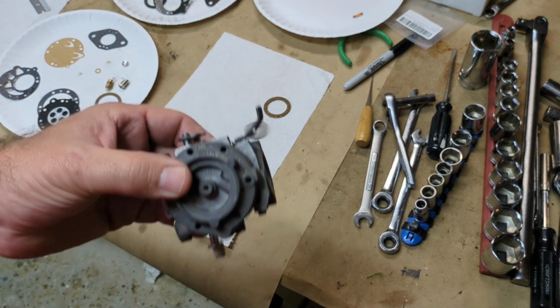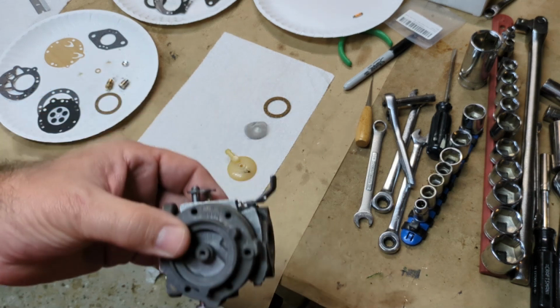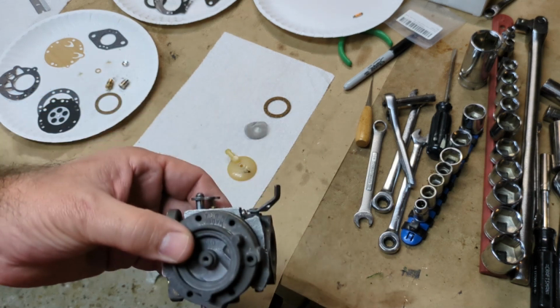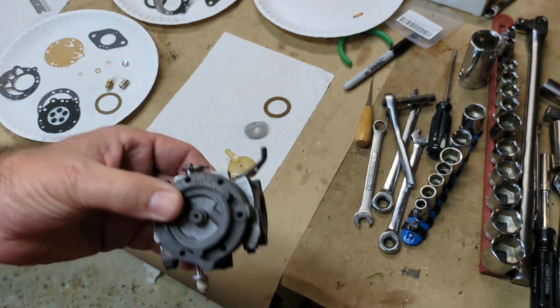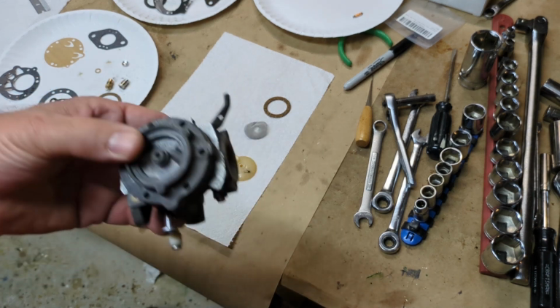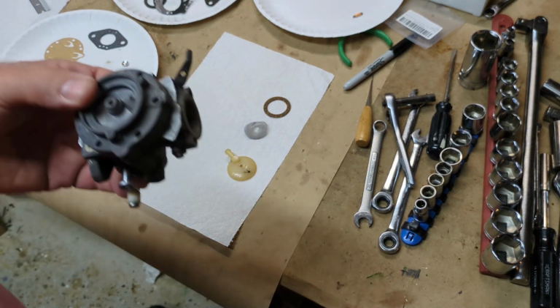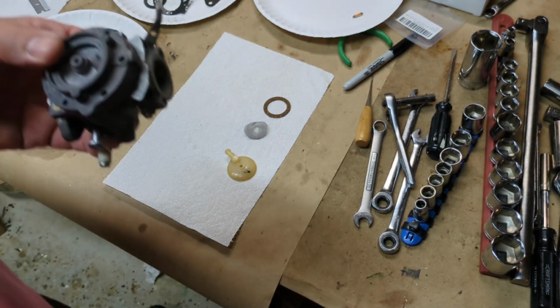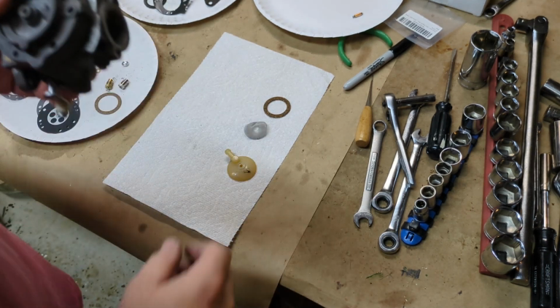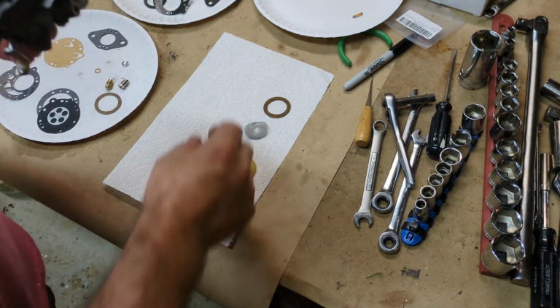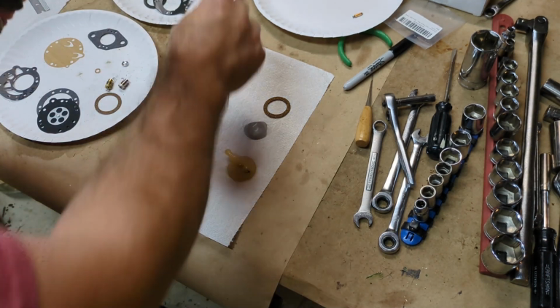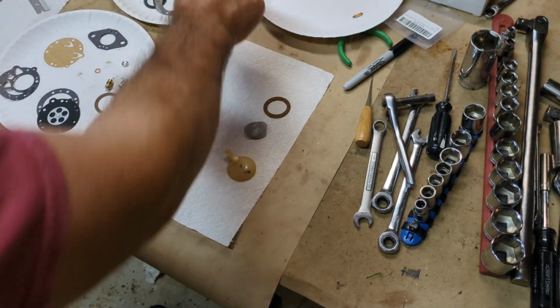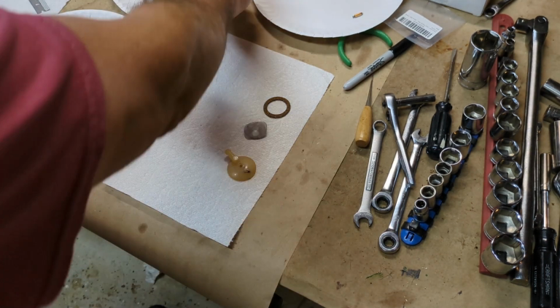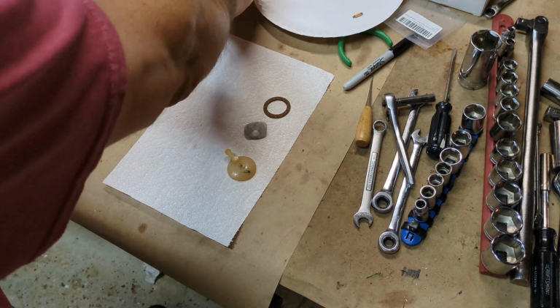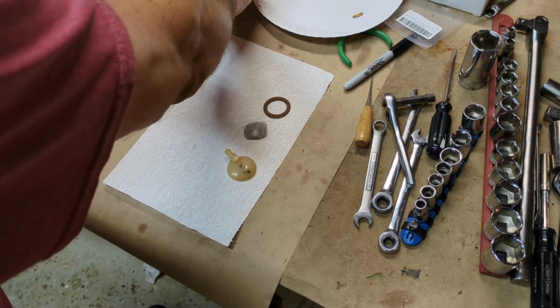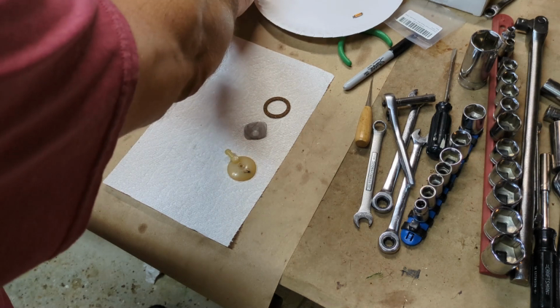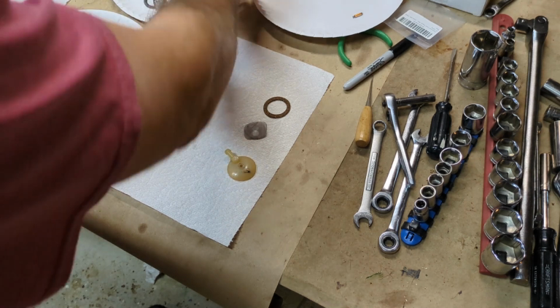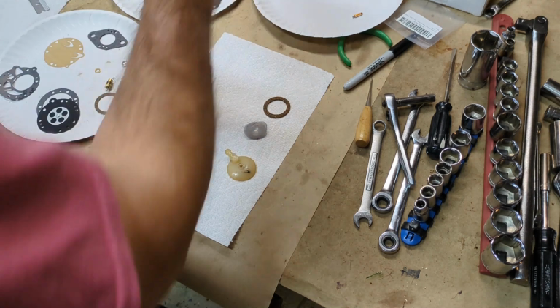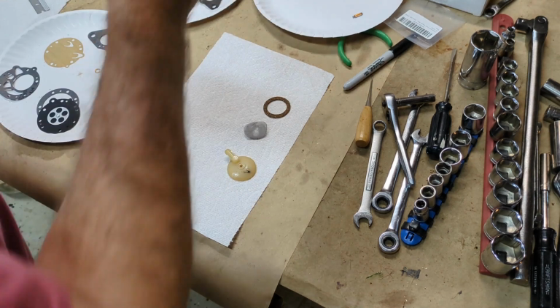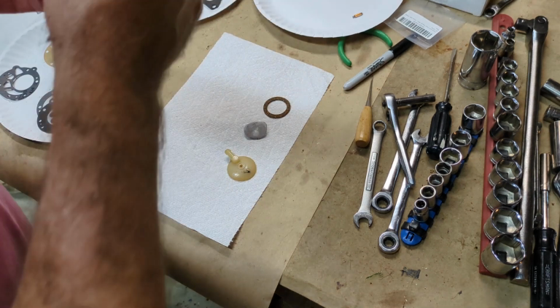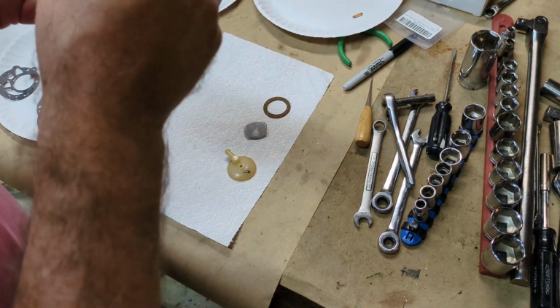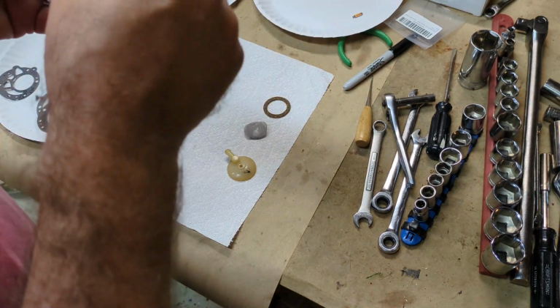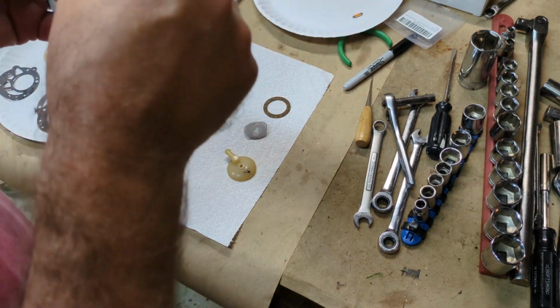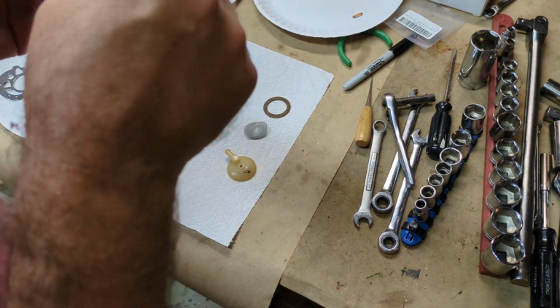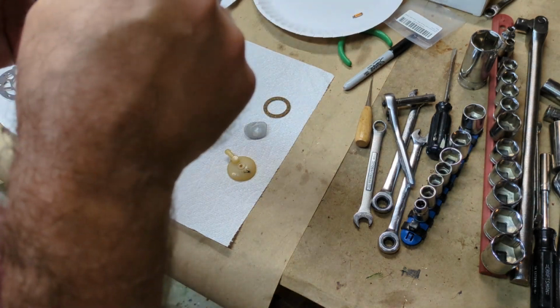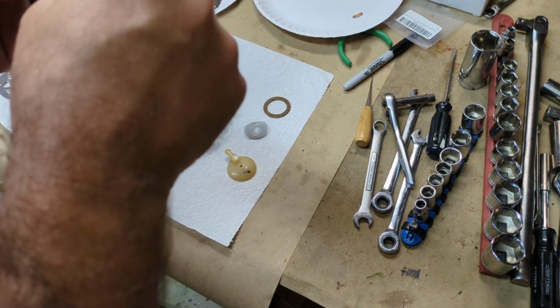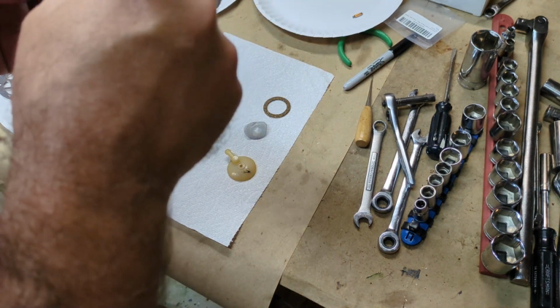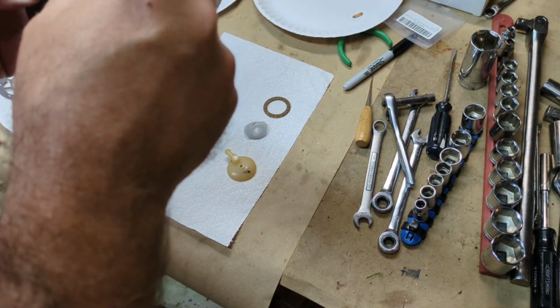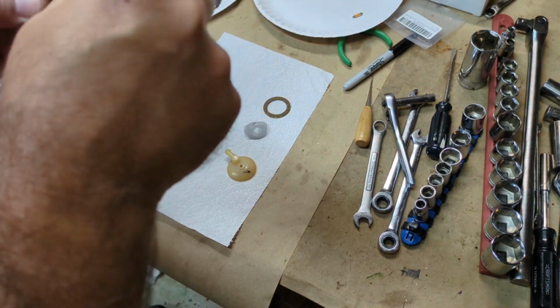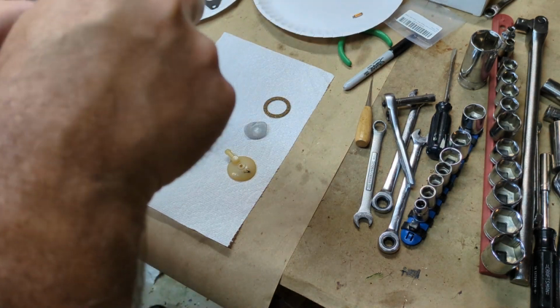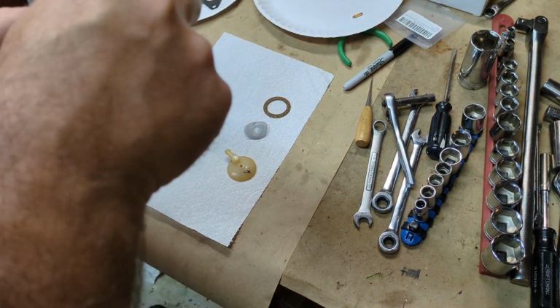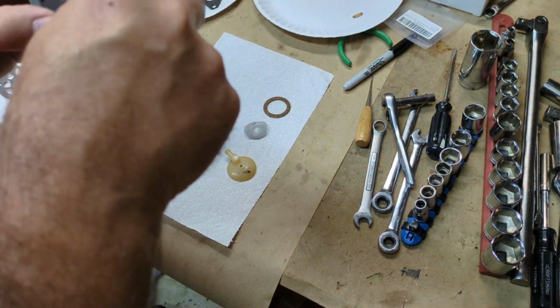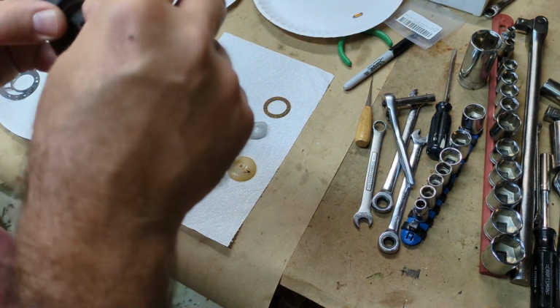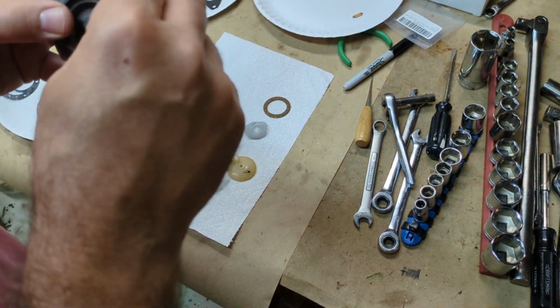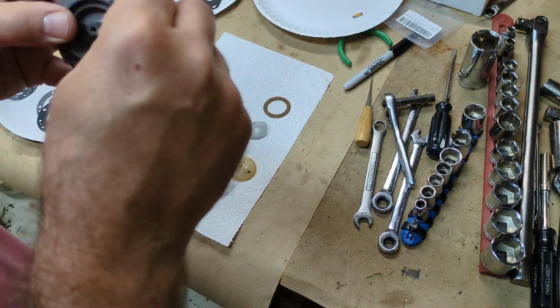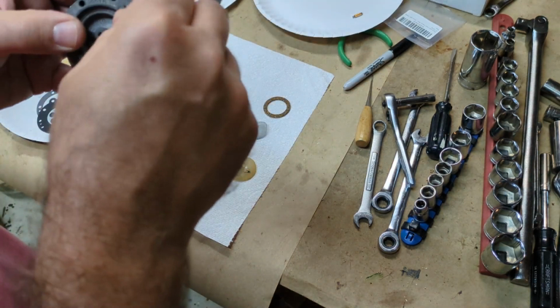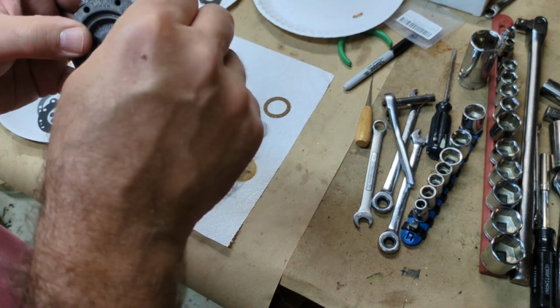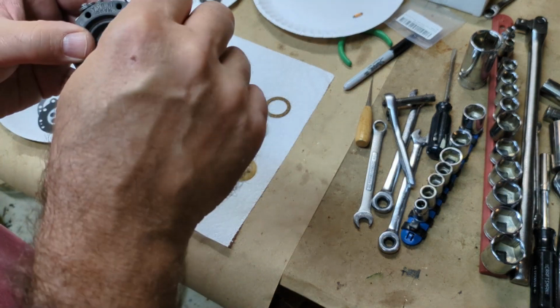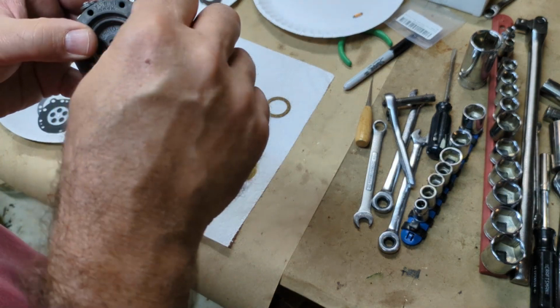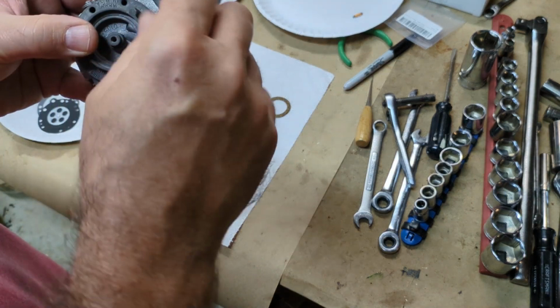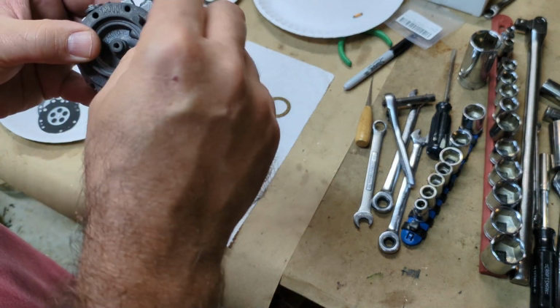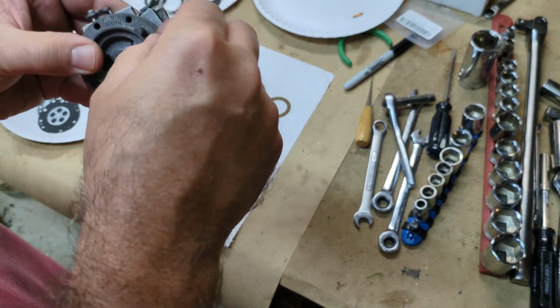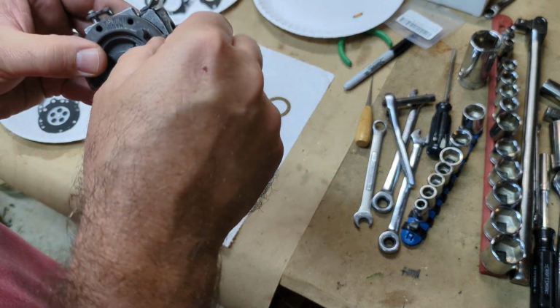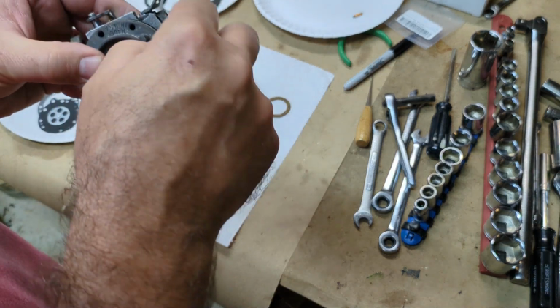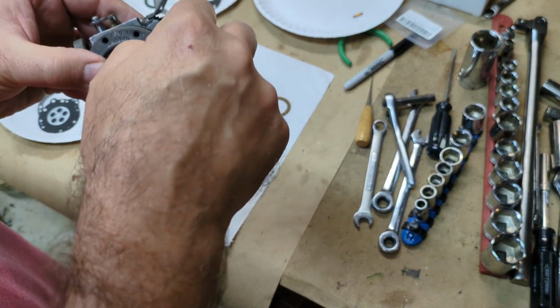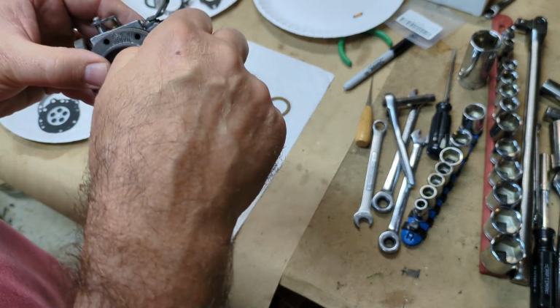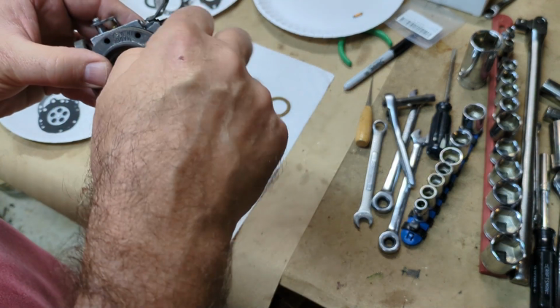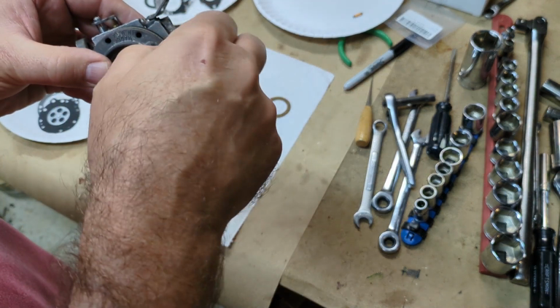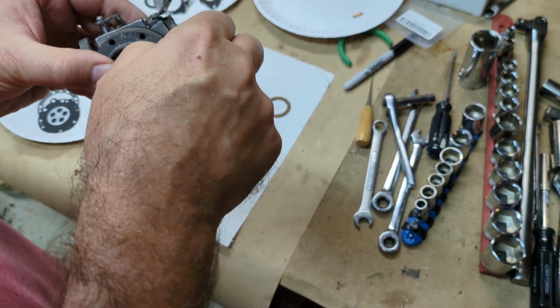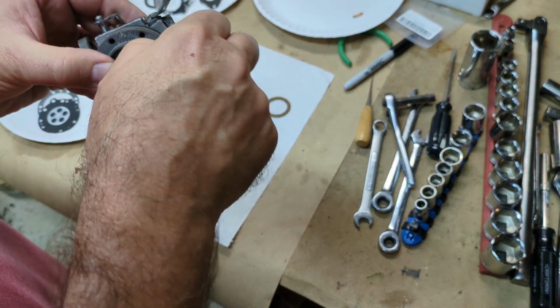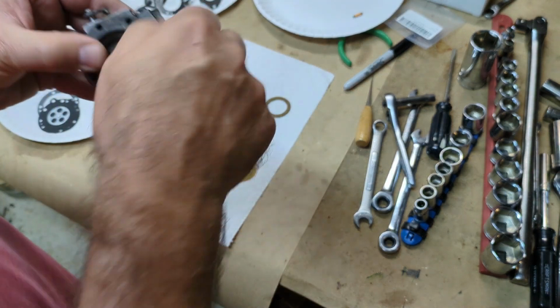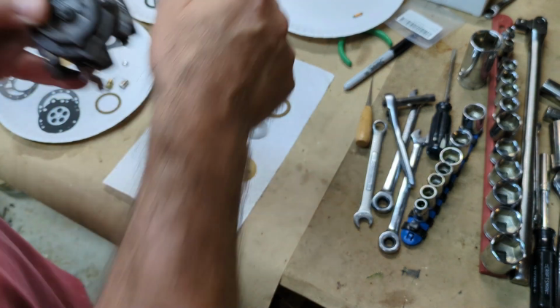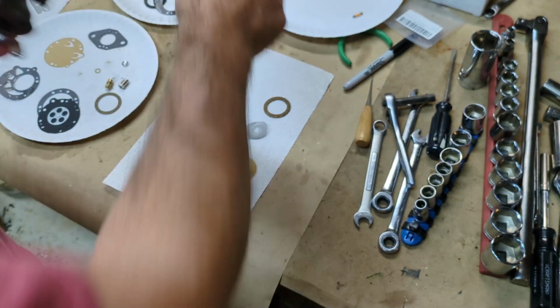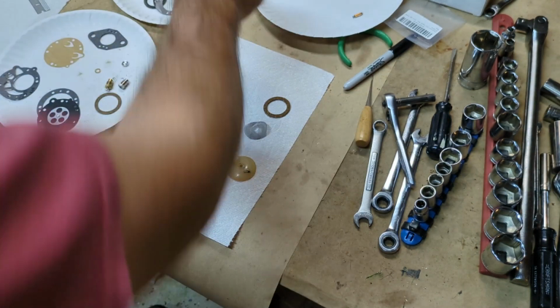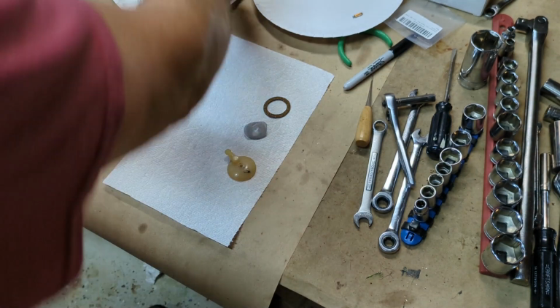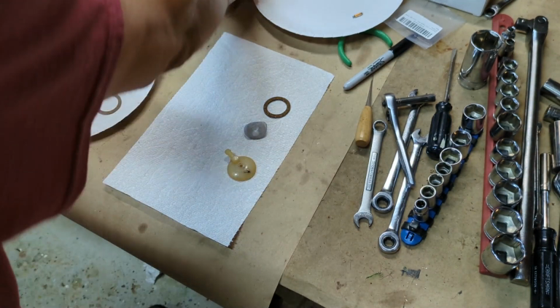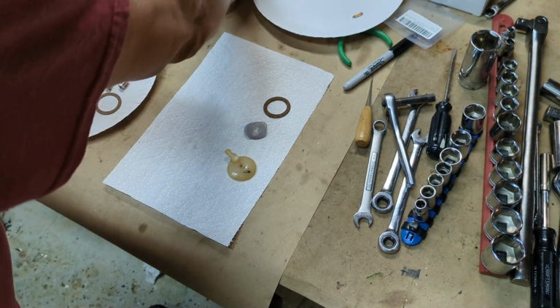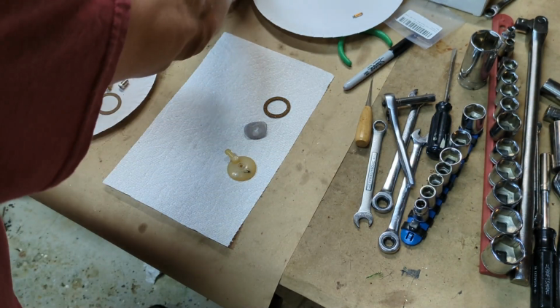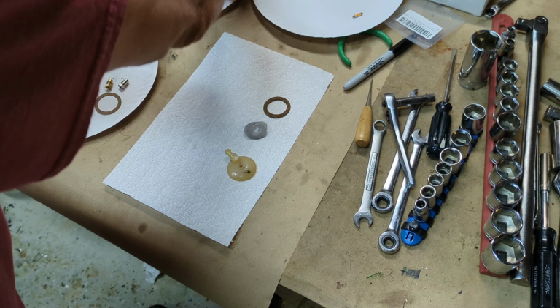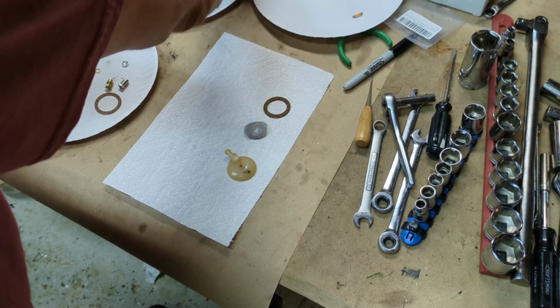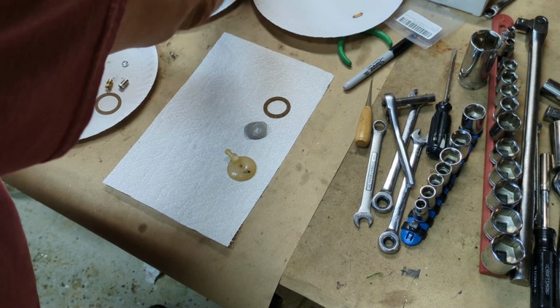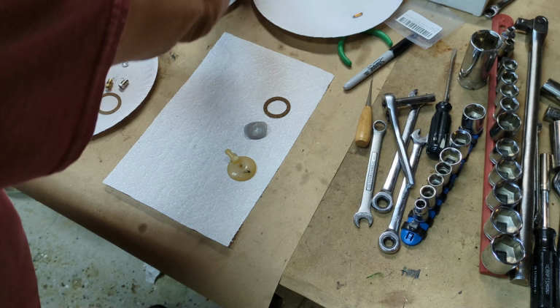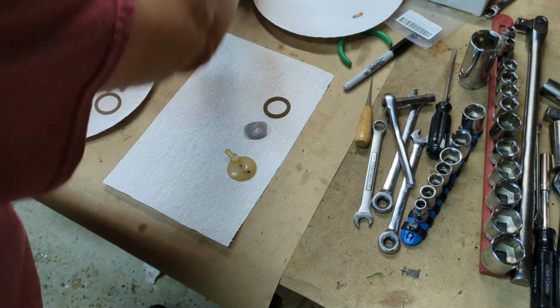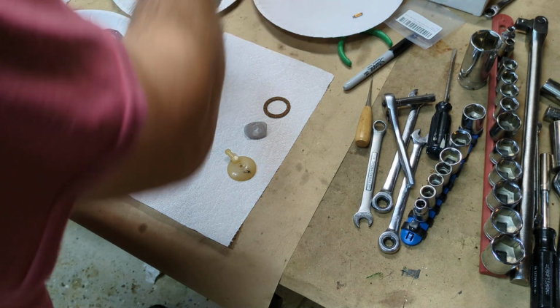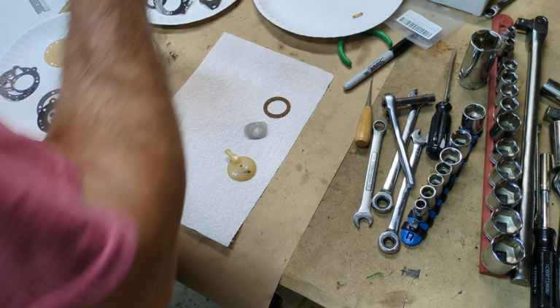At this point we're ready to go ahead and start putting the screws in.